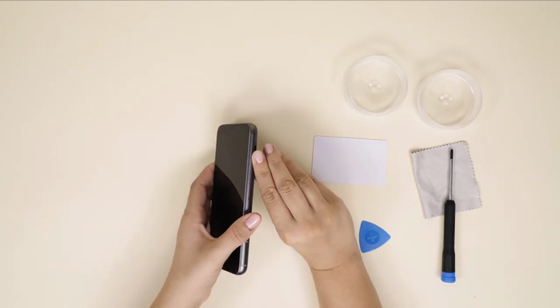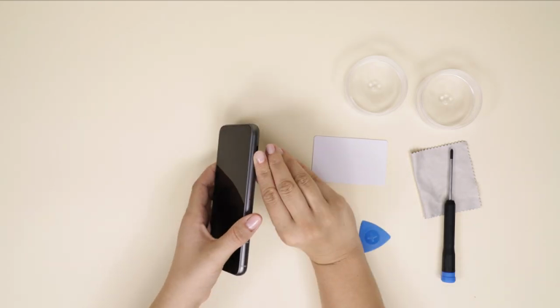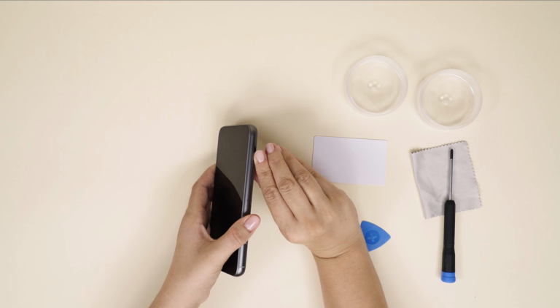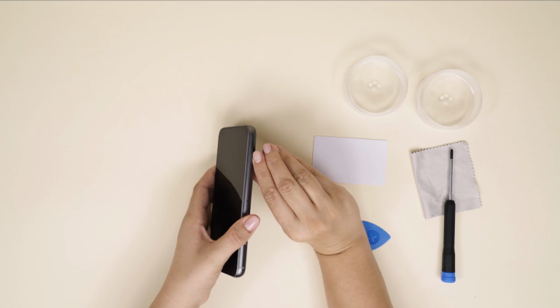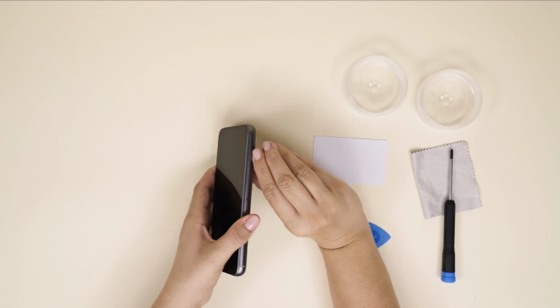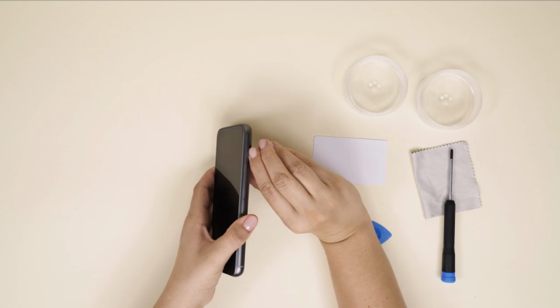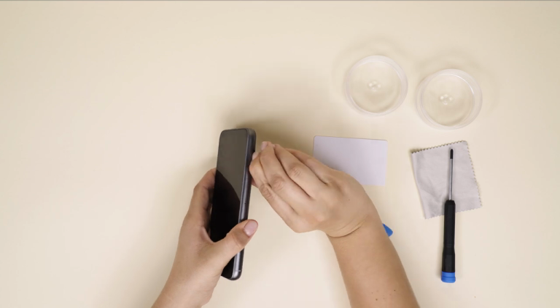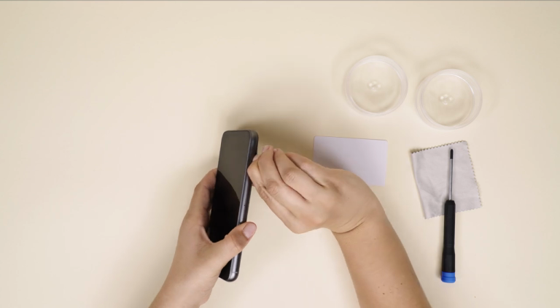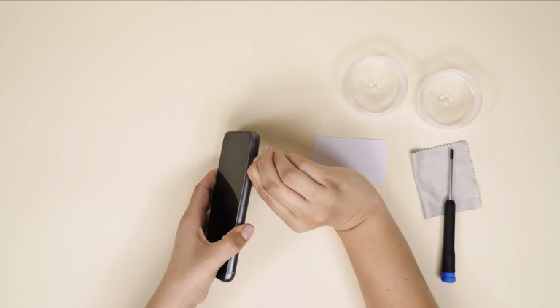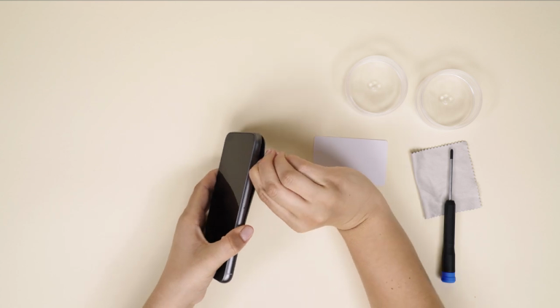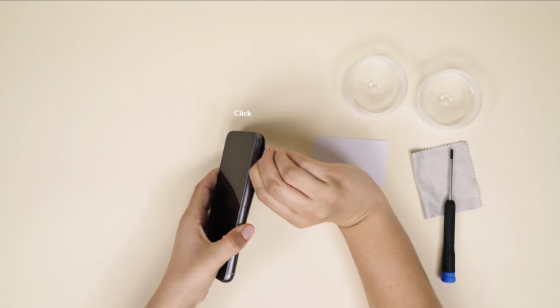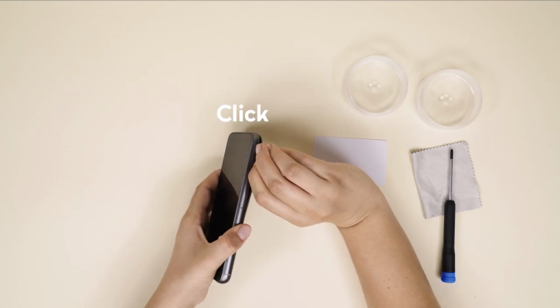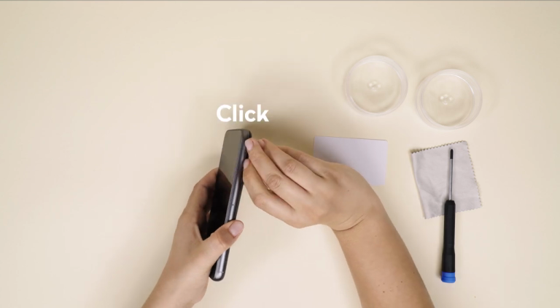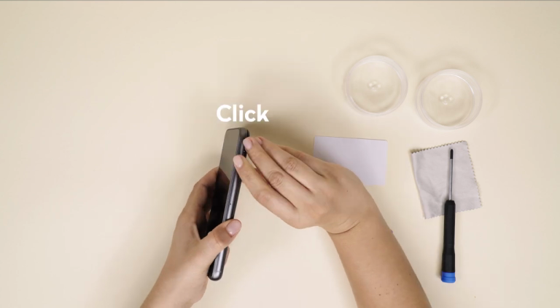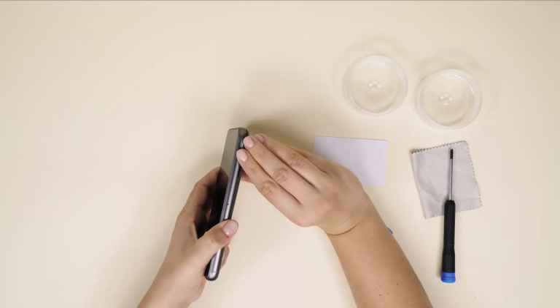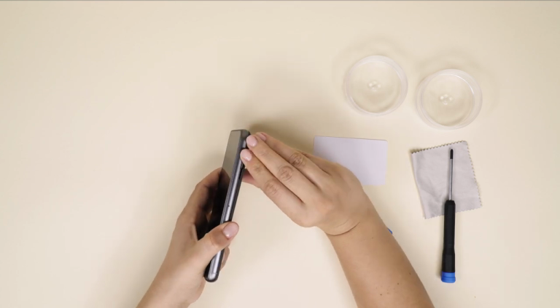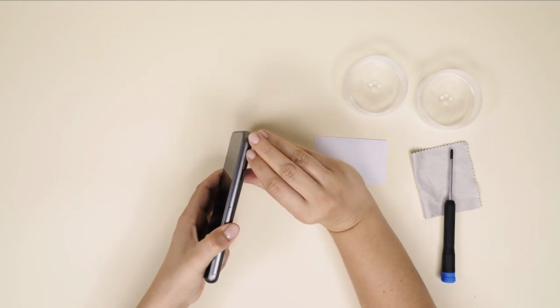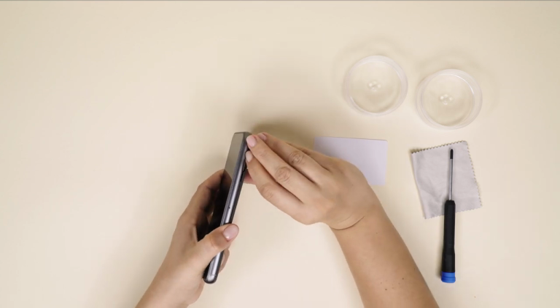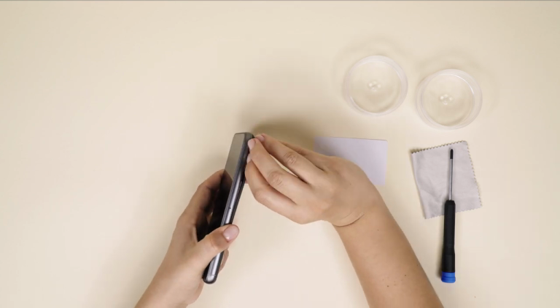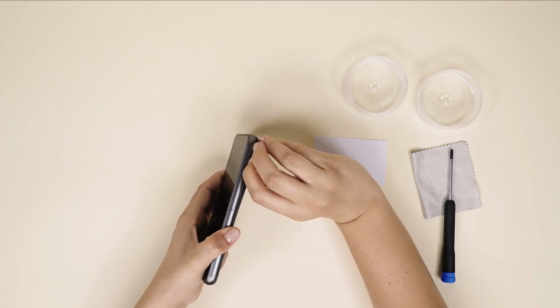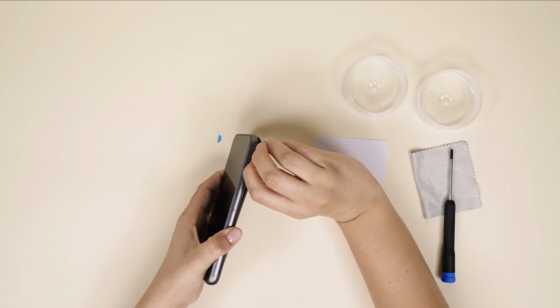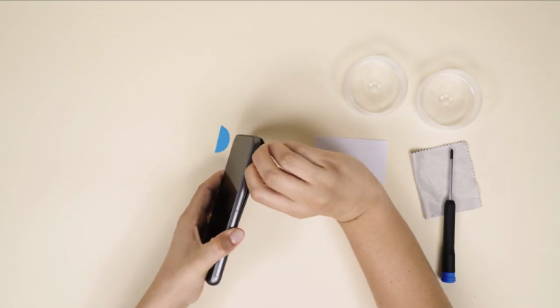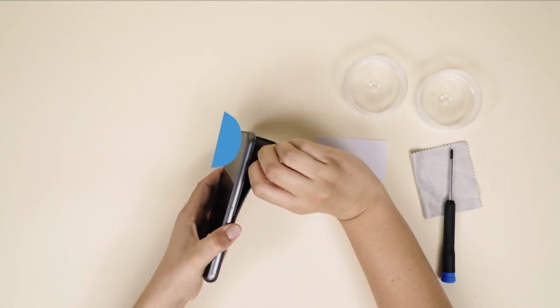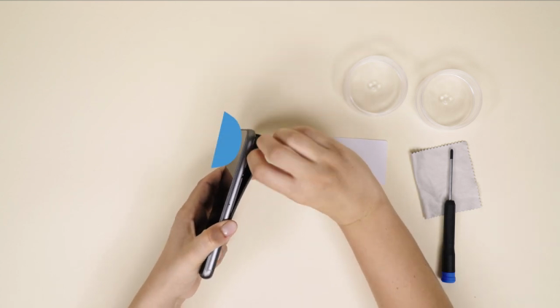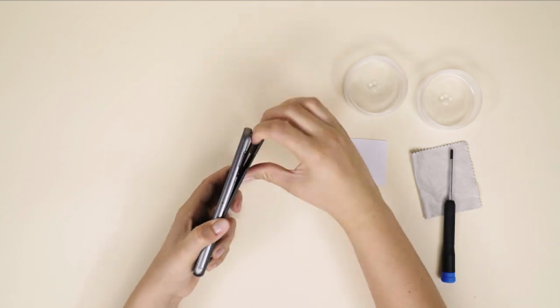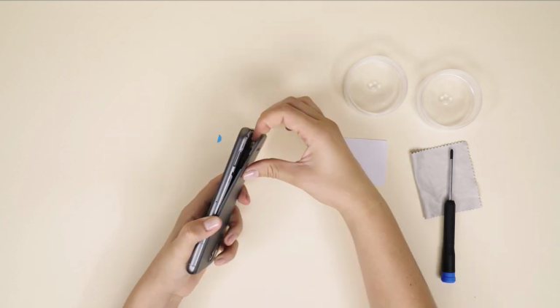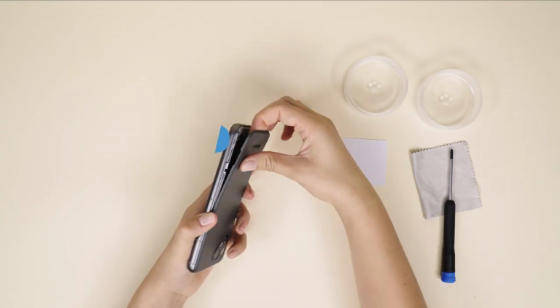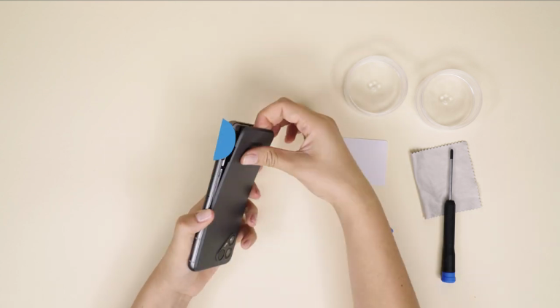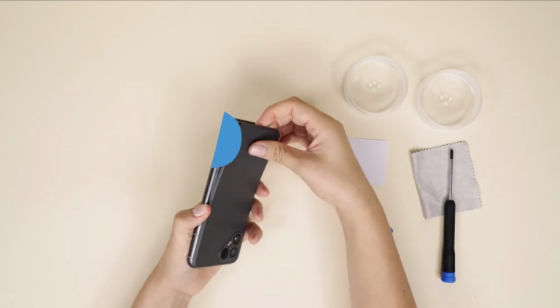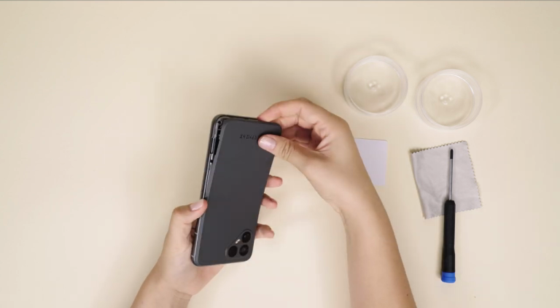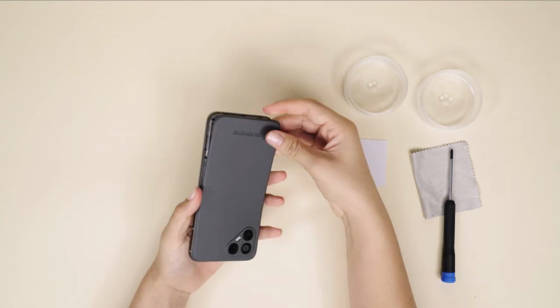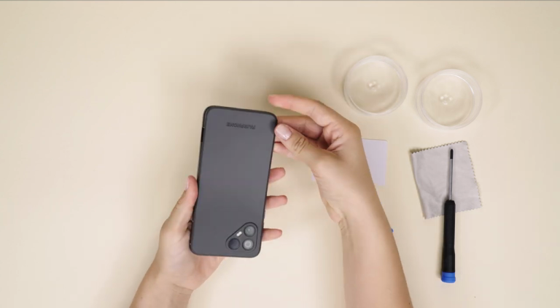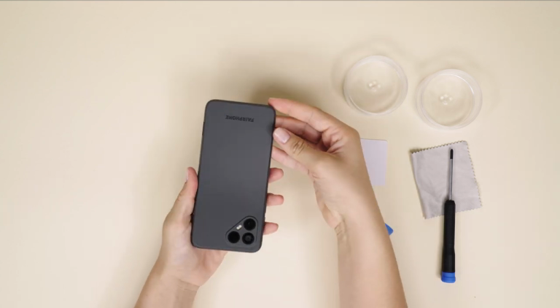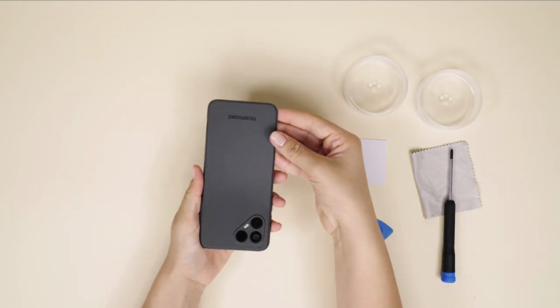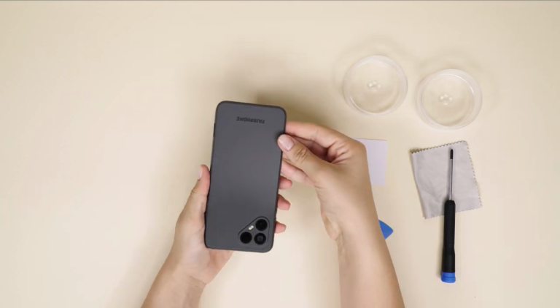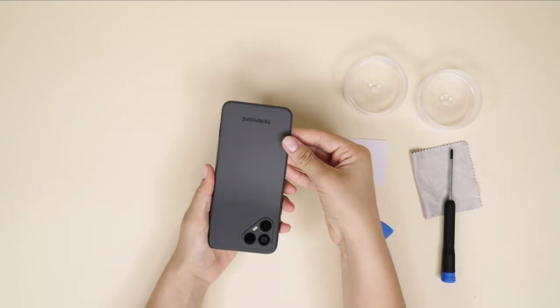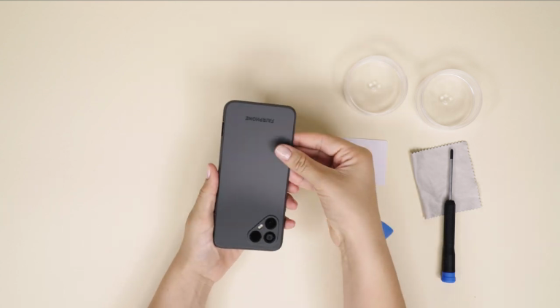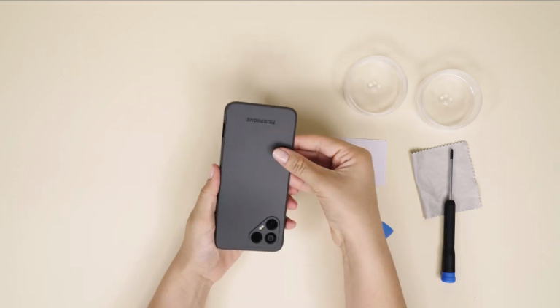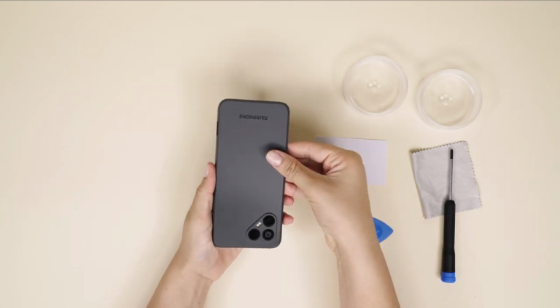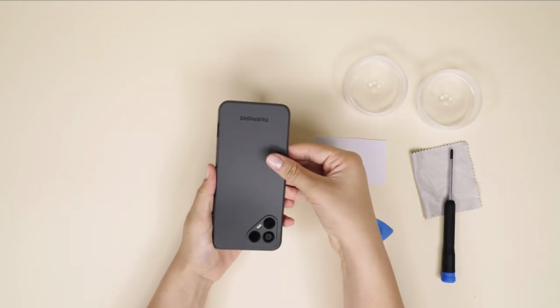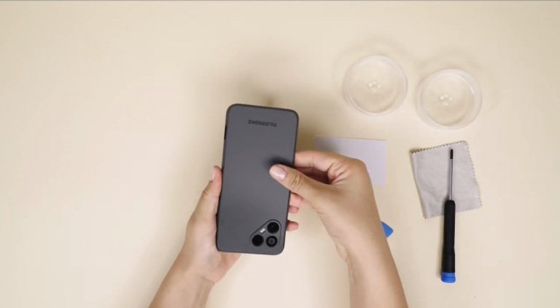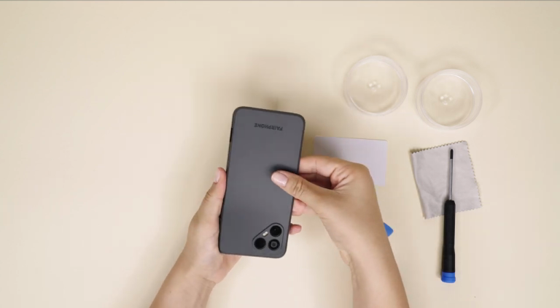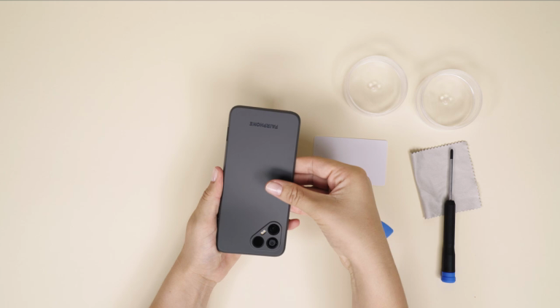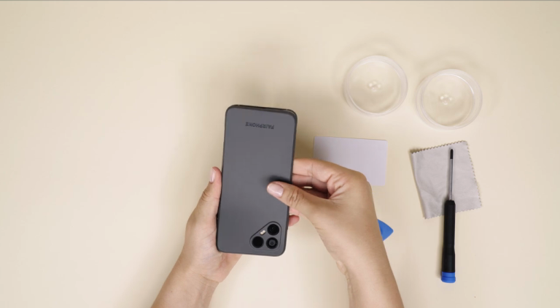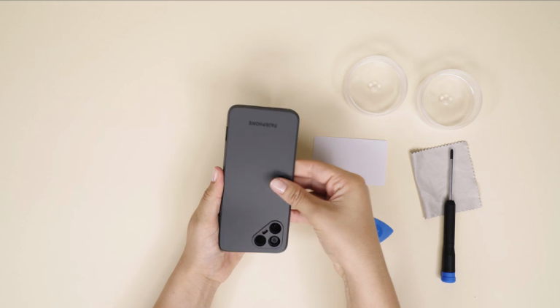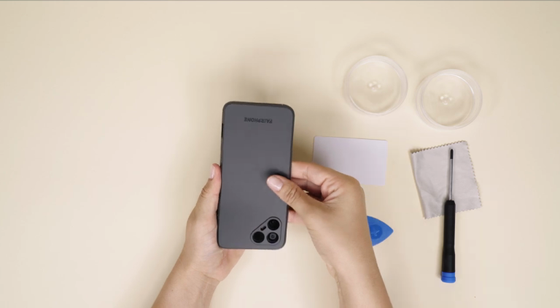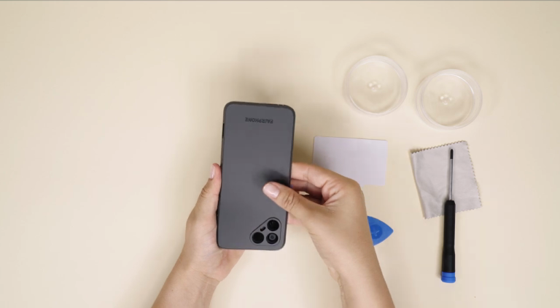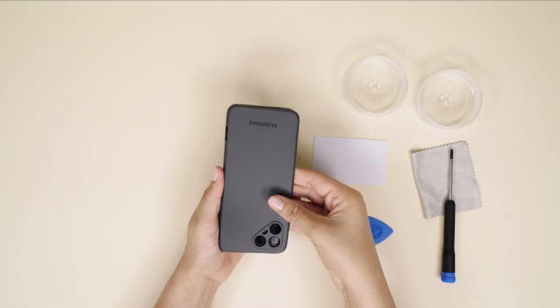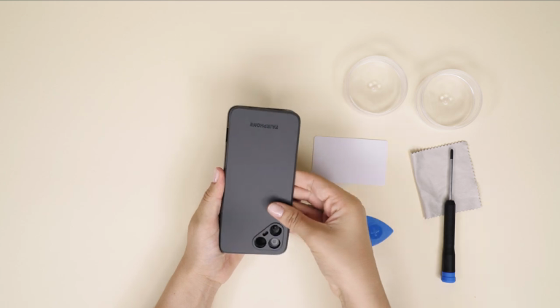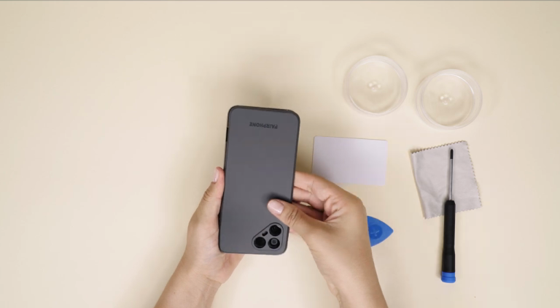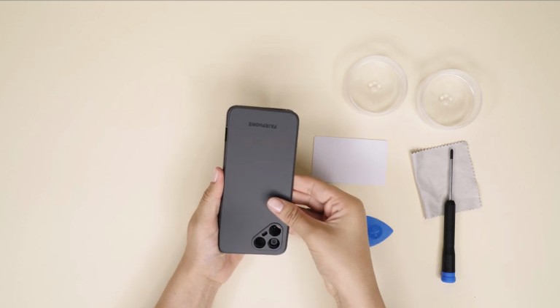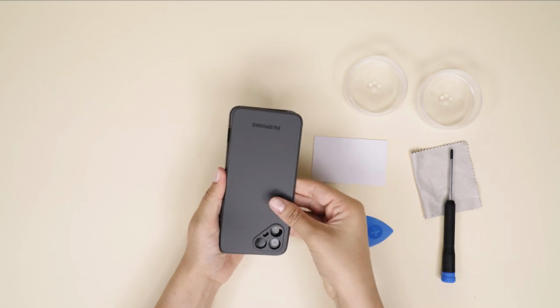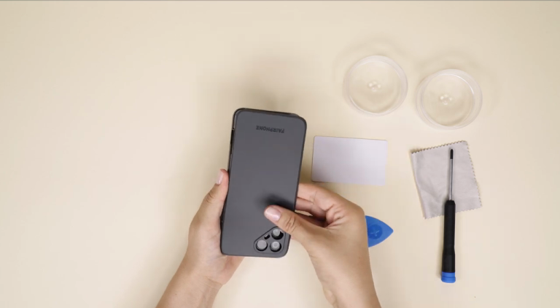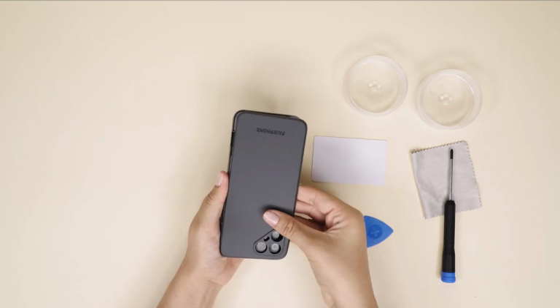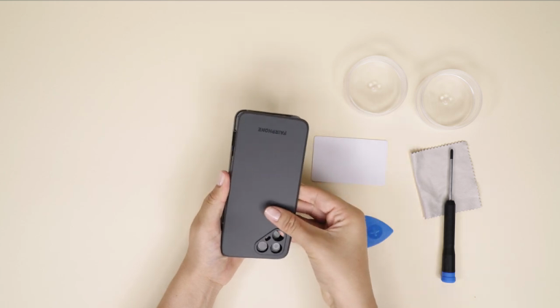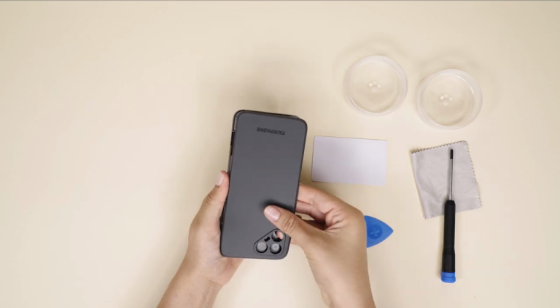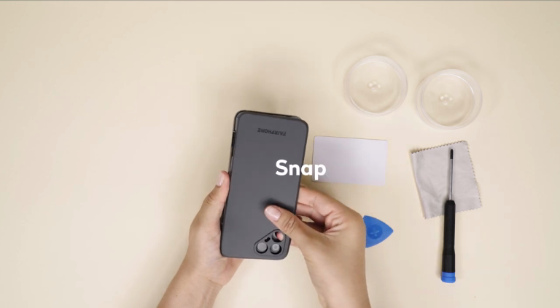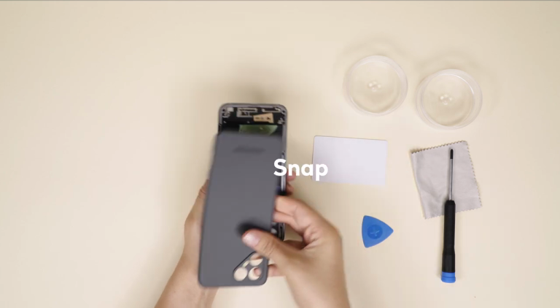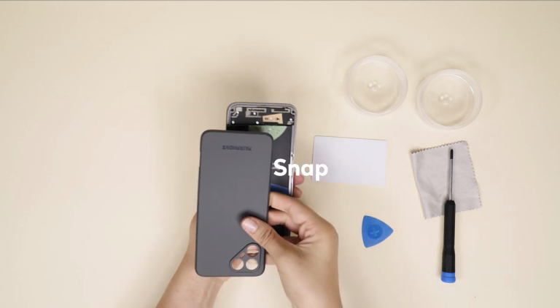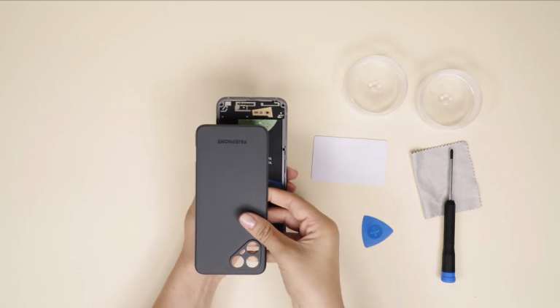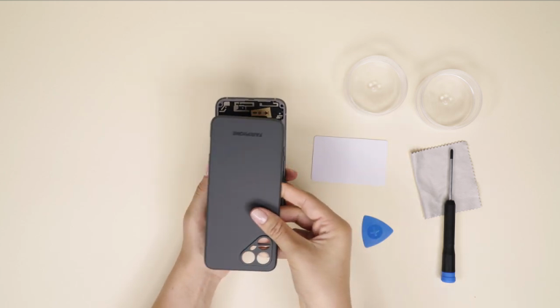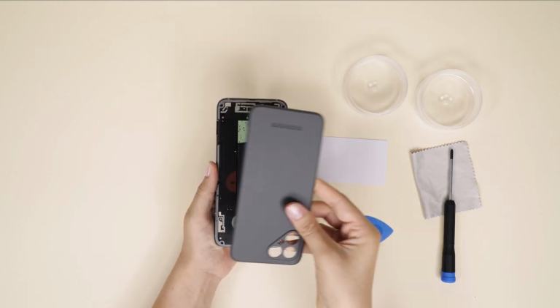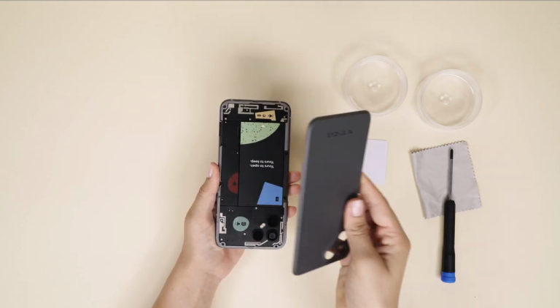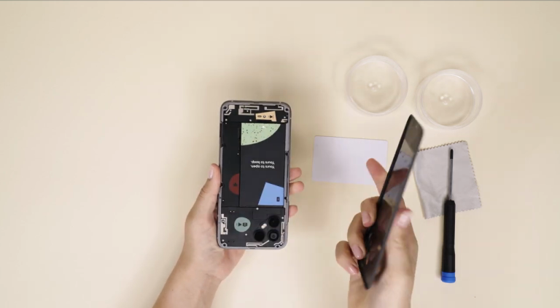You'll hear a nice click once it disconnects. Make sure to start there and work your way around until the back cover comes all the way off.